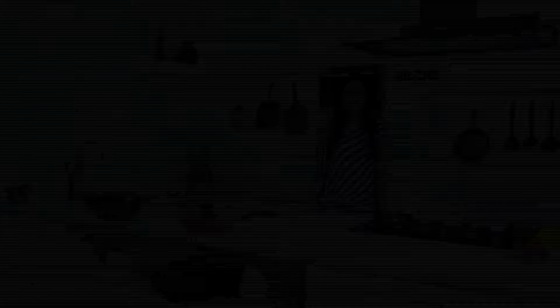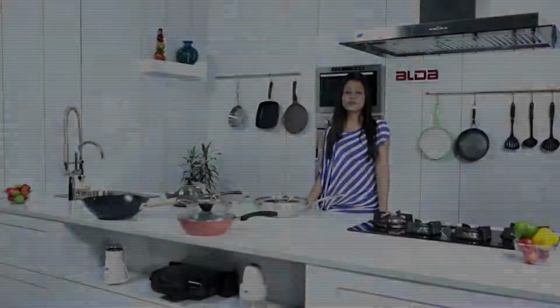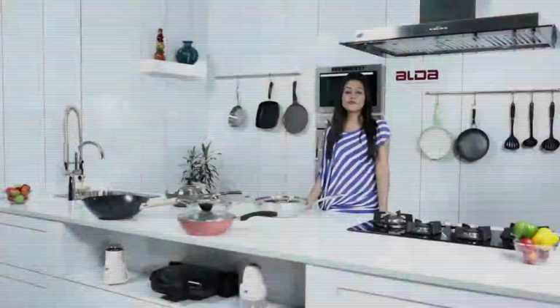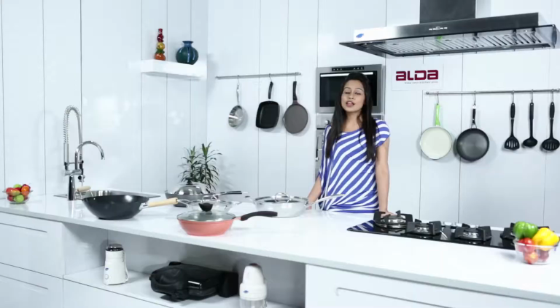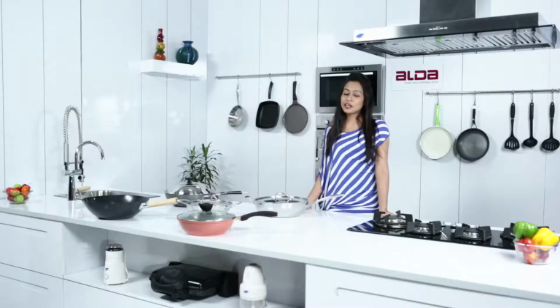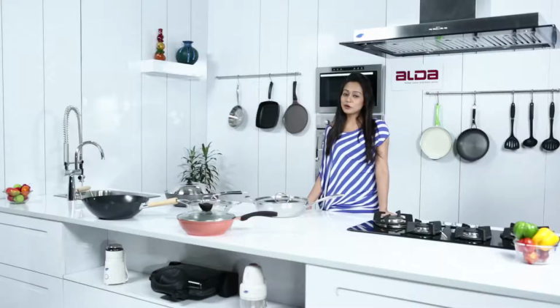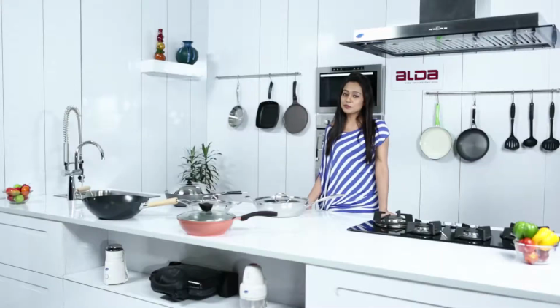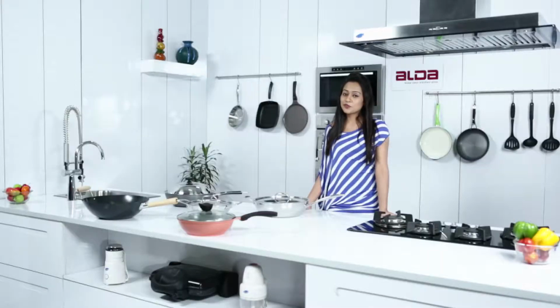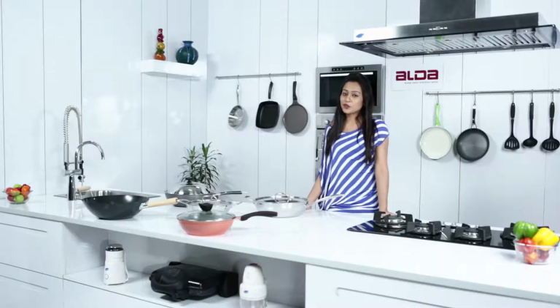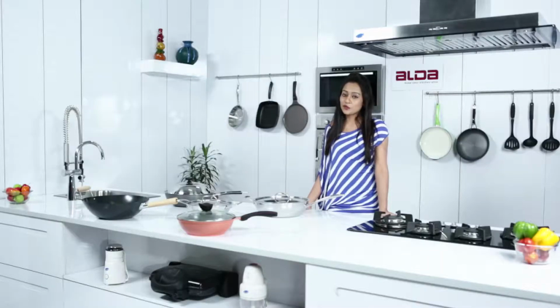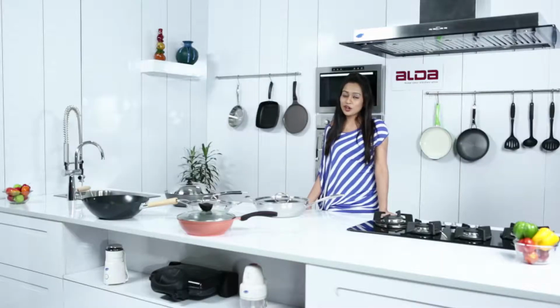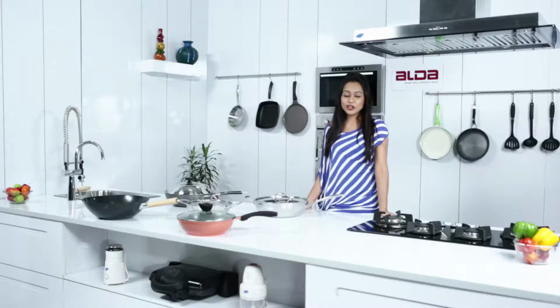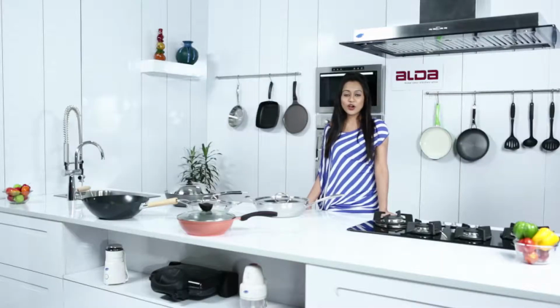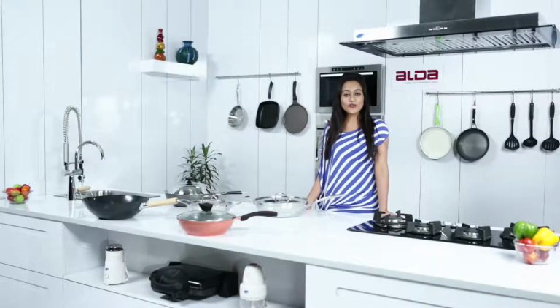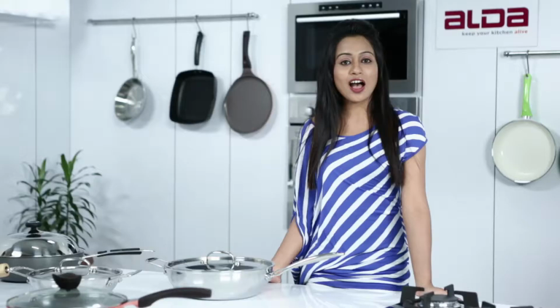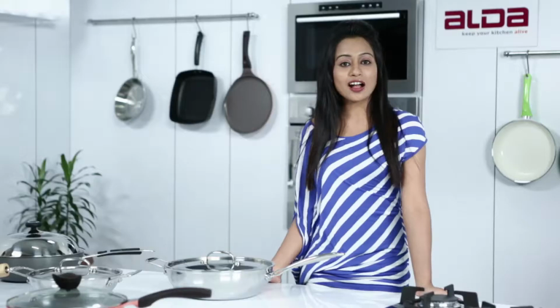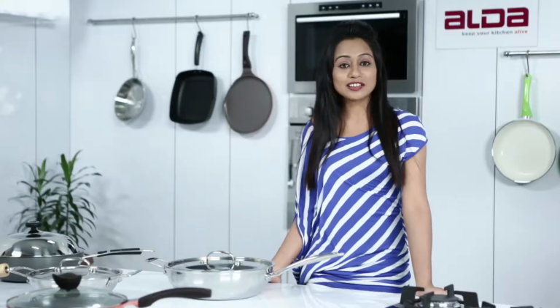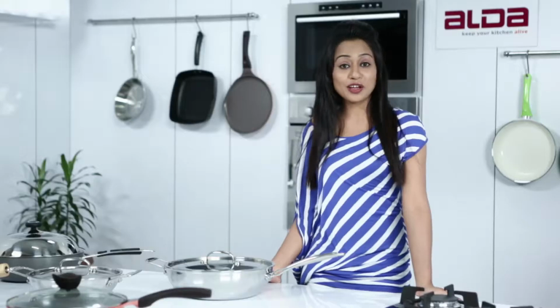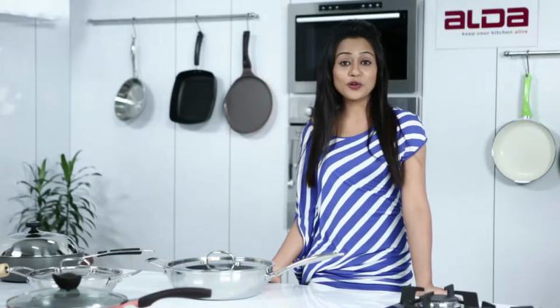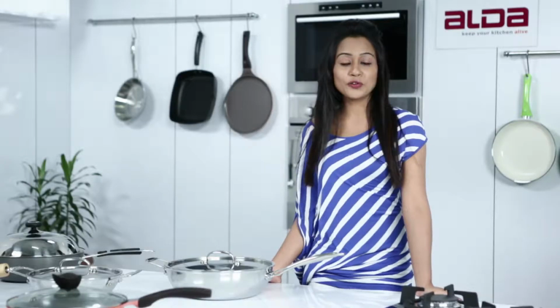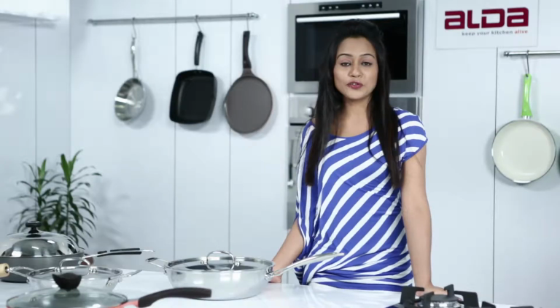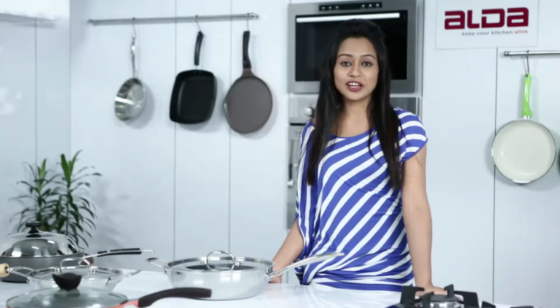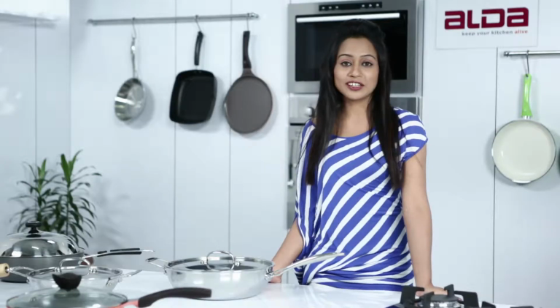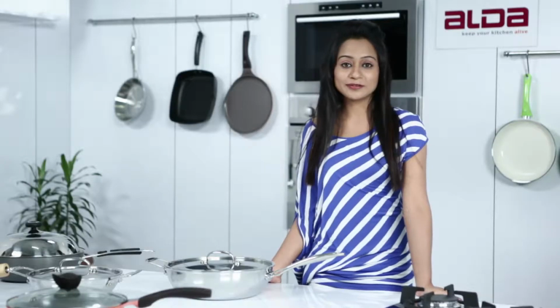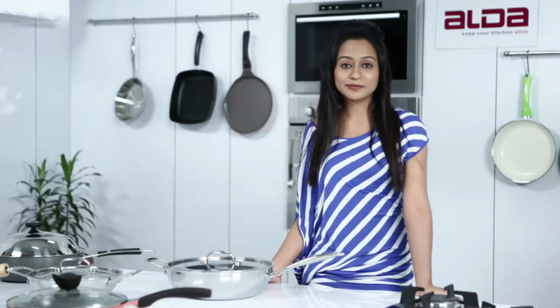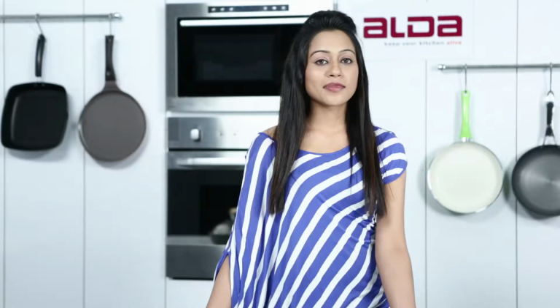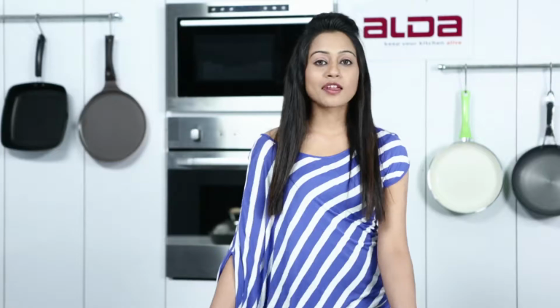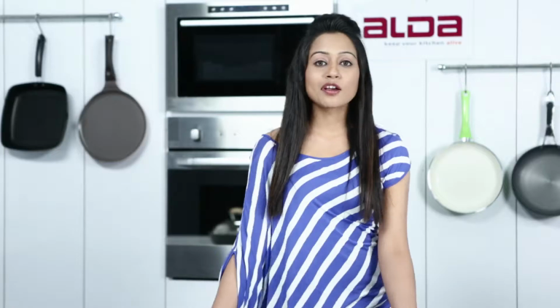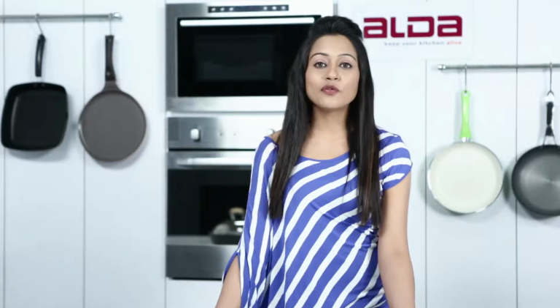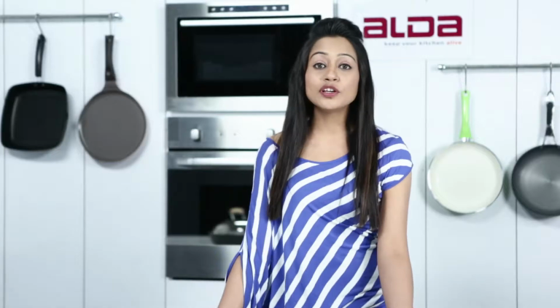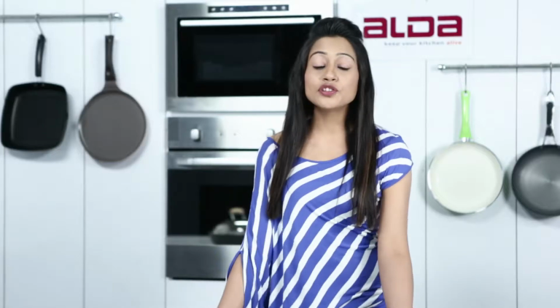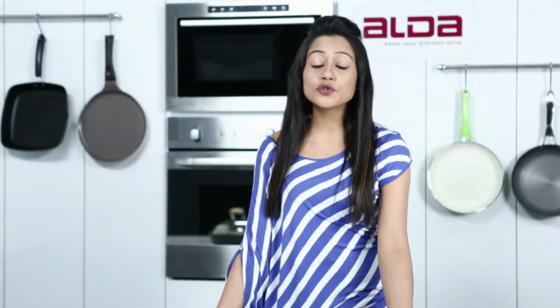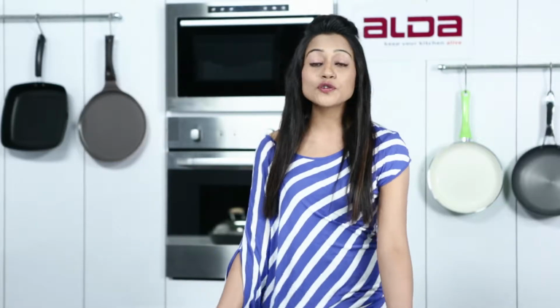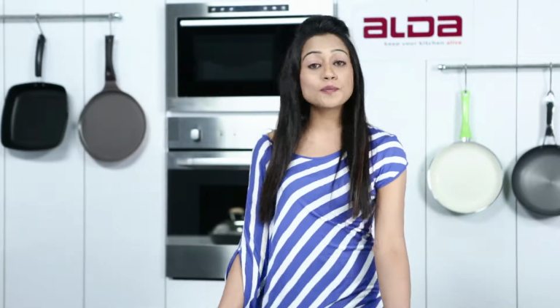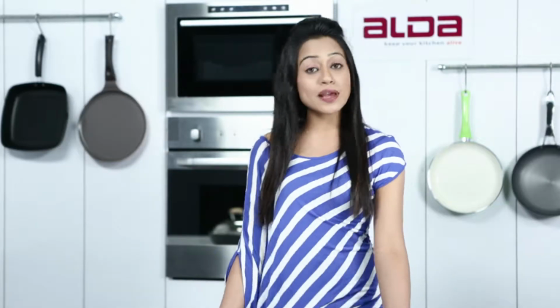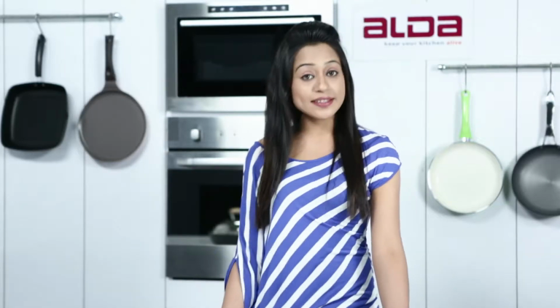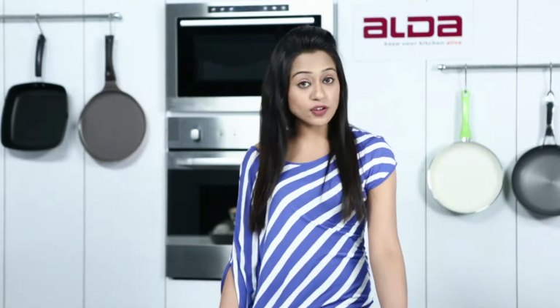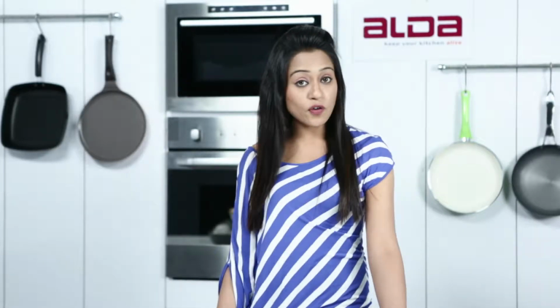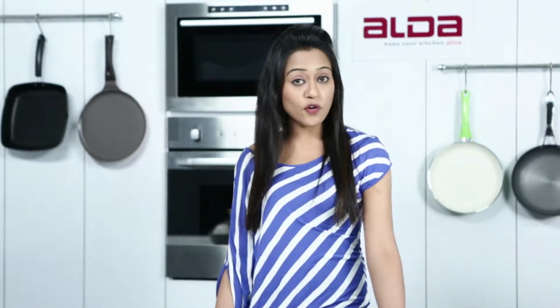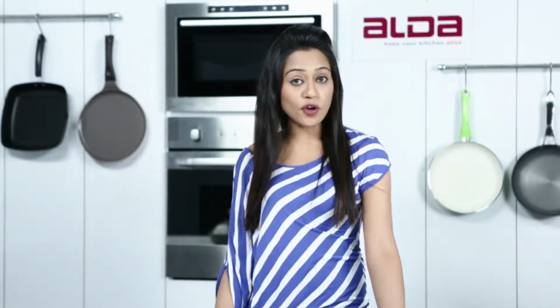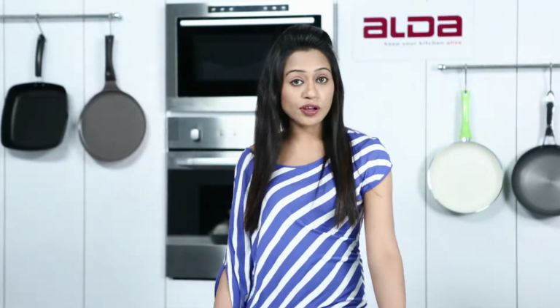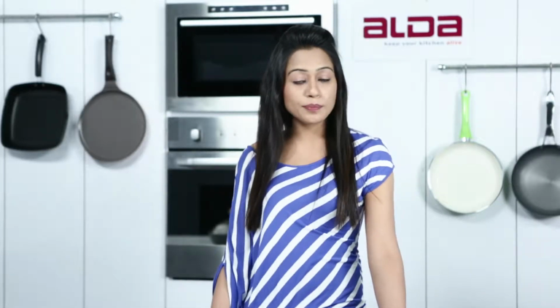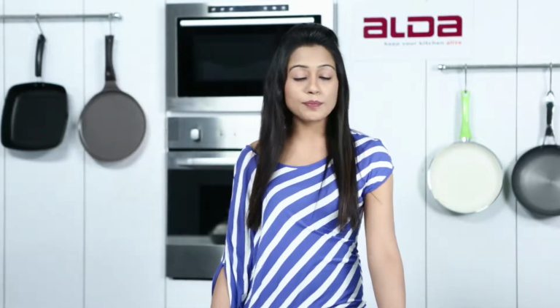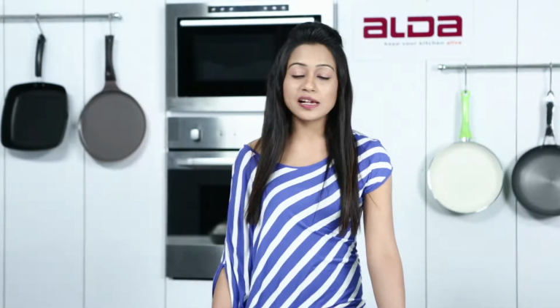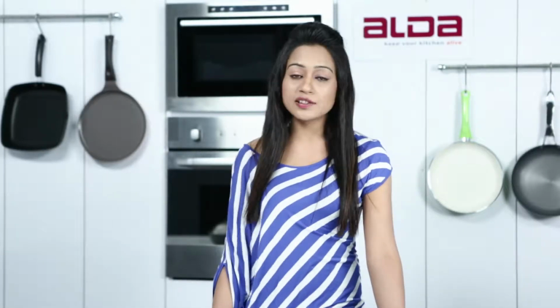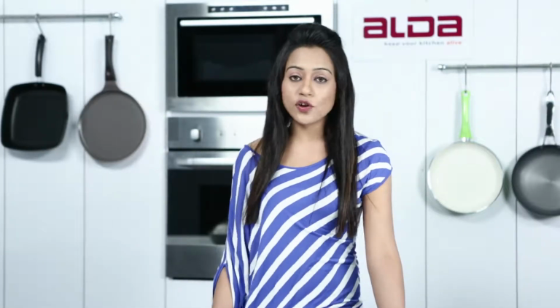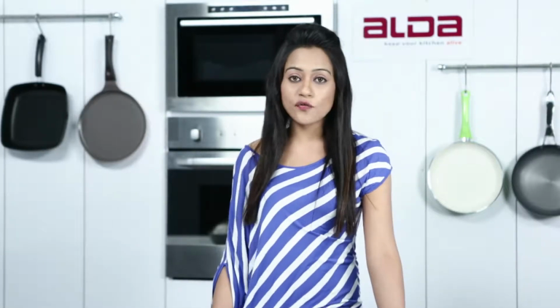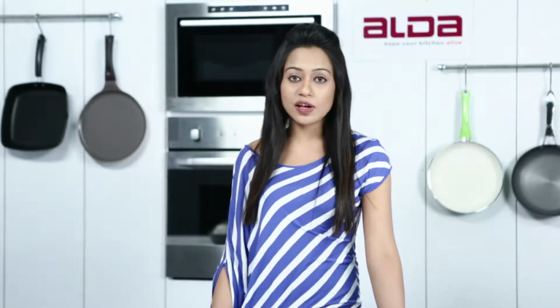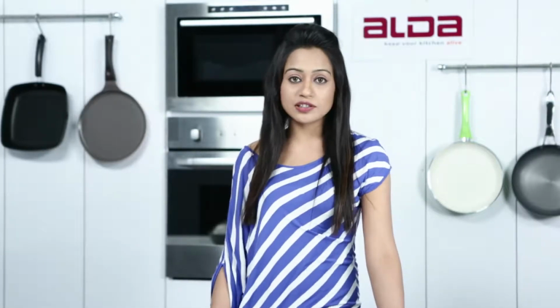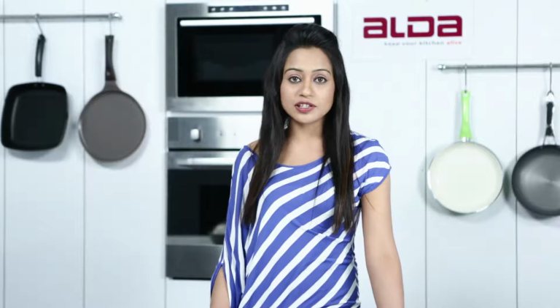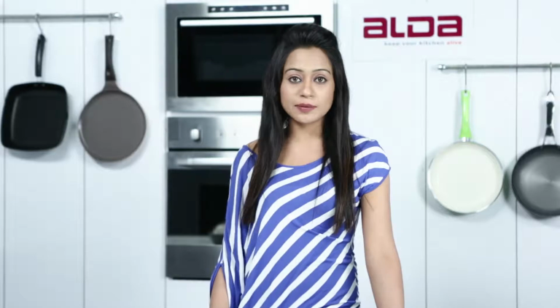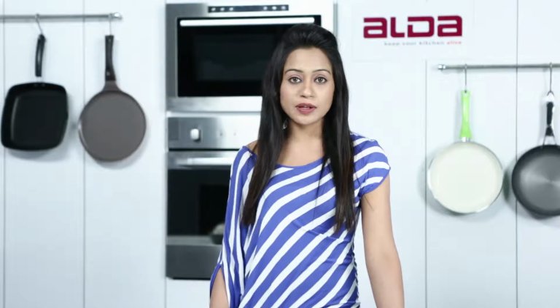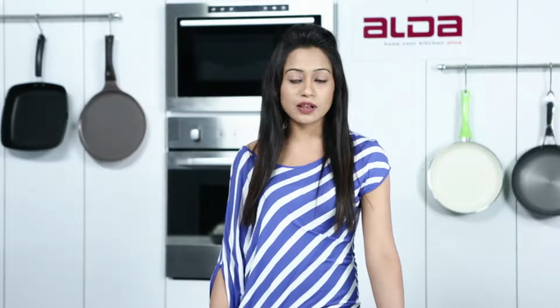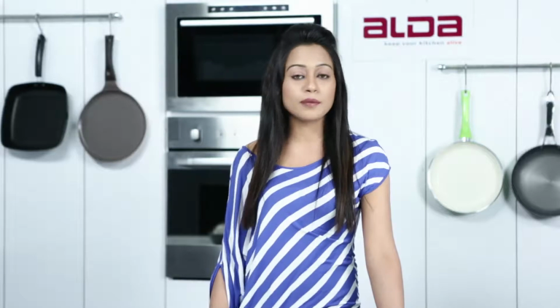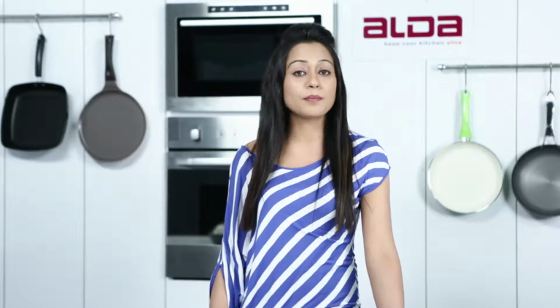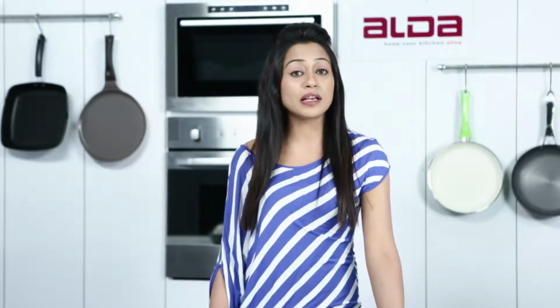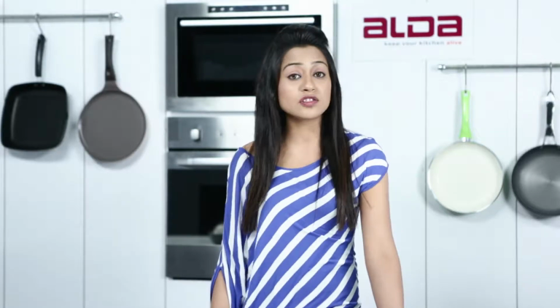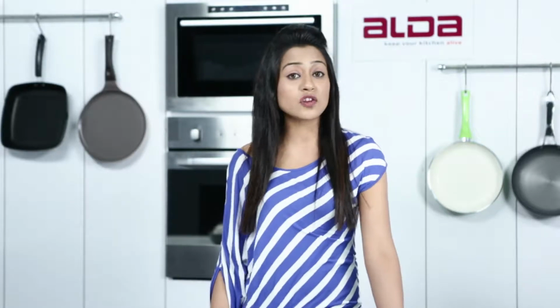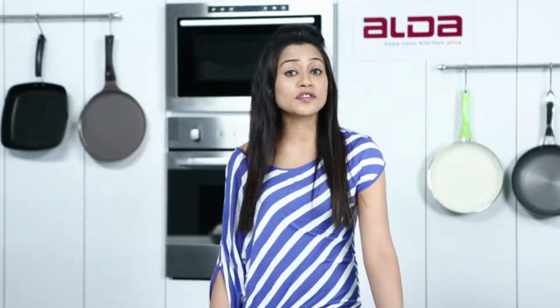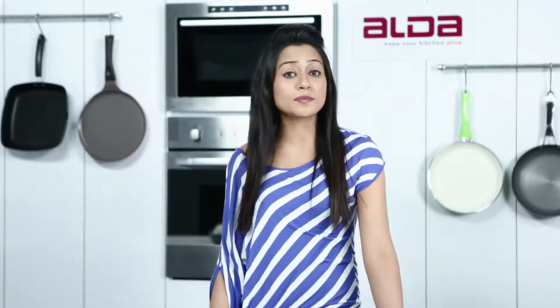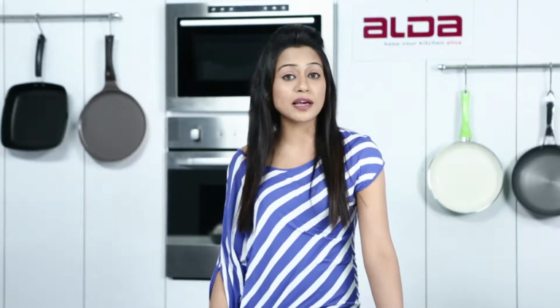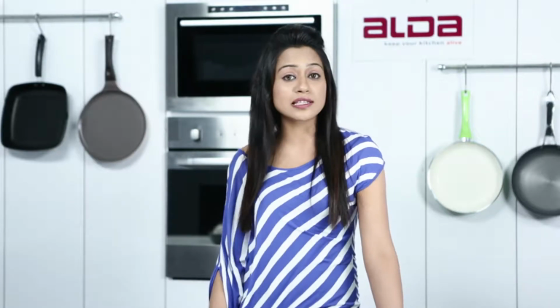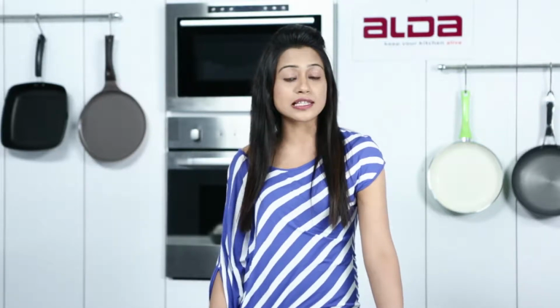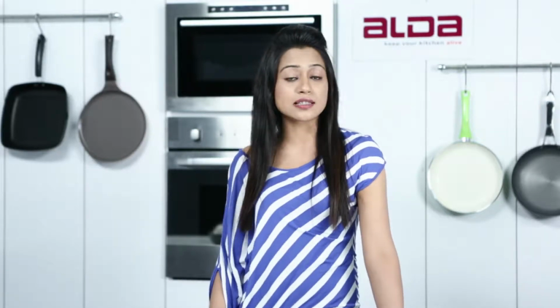Welcome to the world of Aalda cookware. We choose the best of oil, best of vegetables, best of spices.